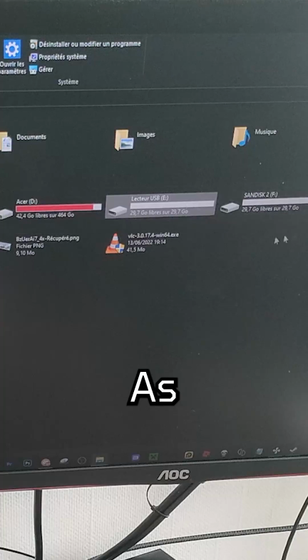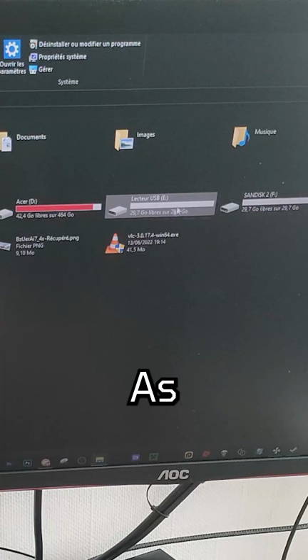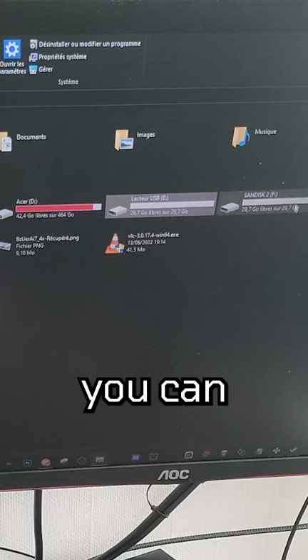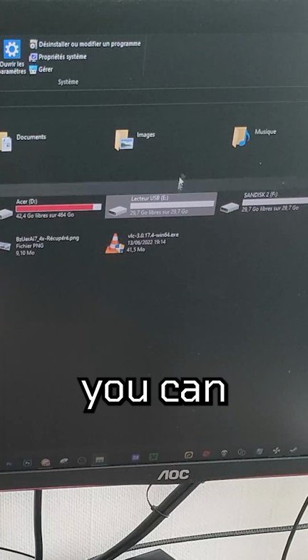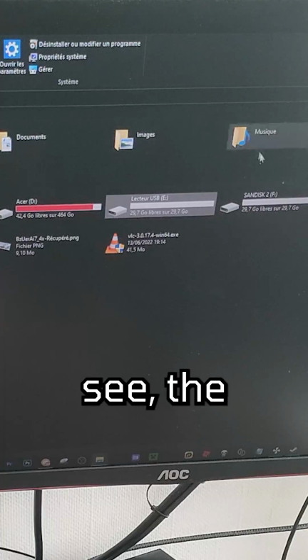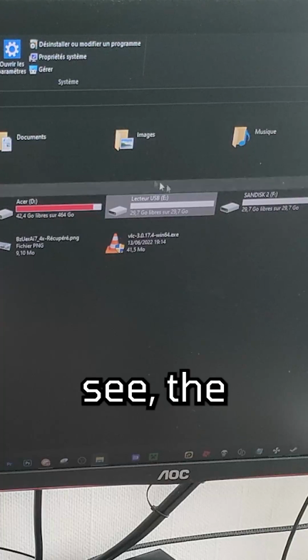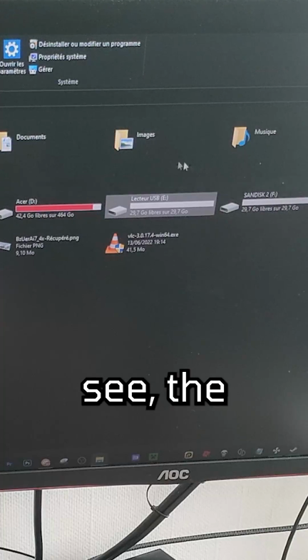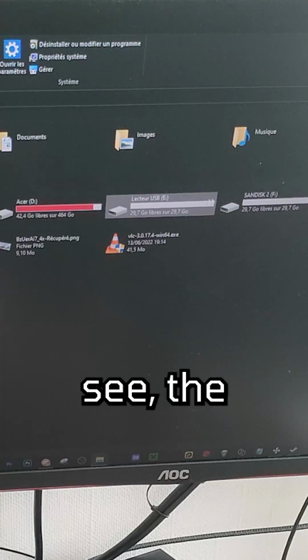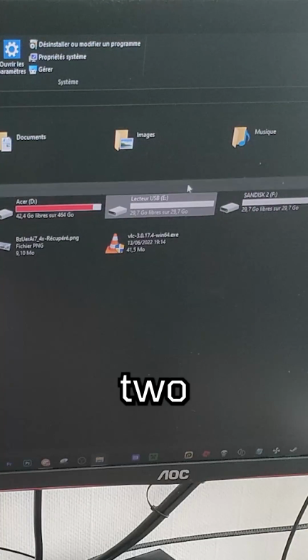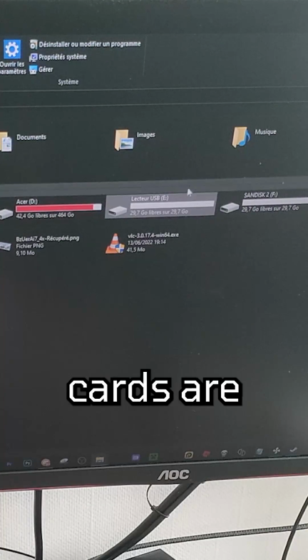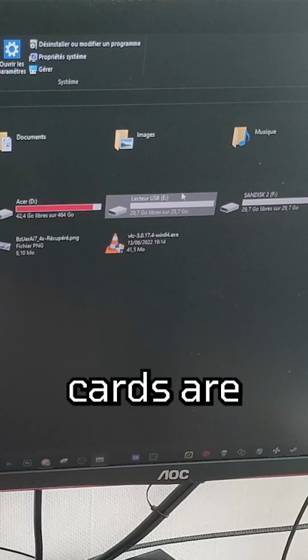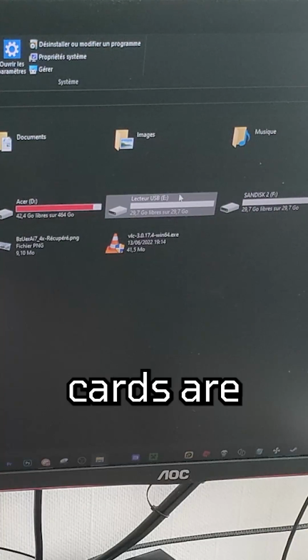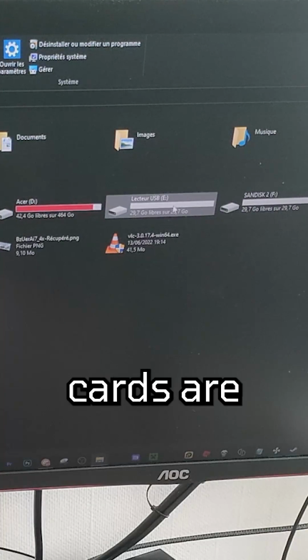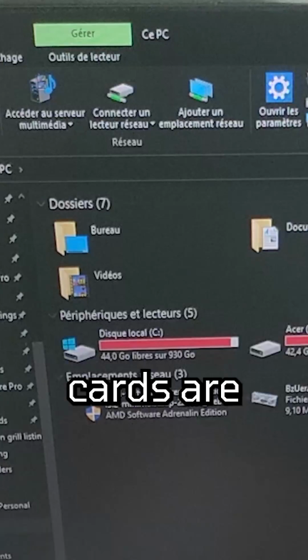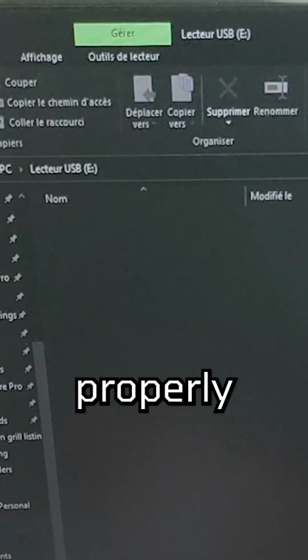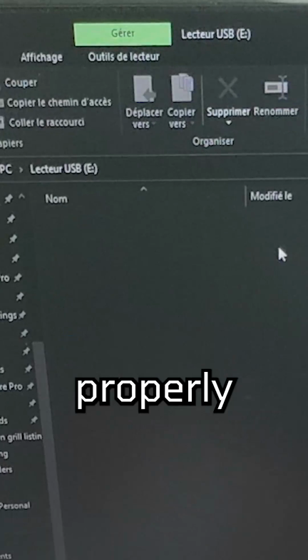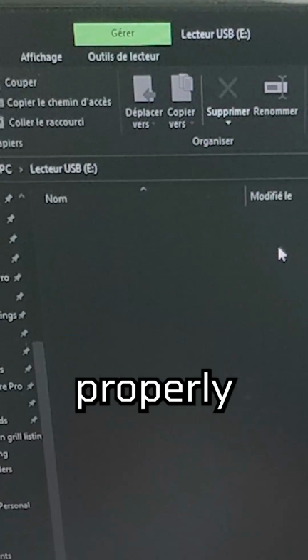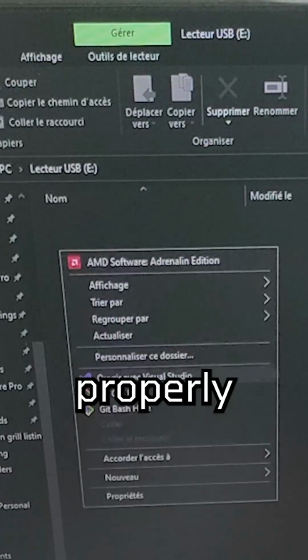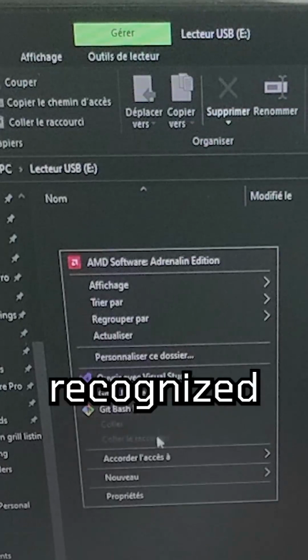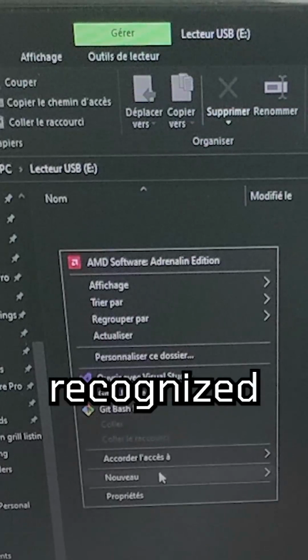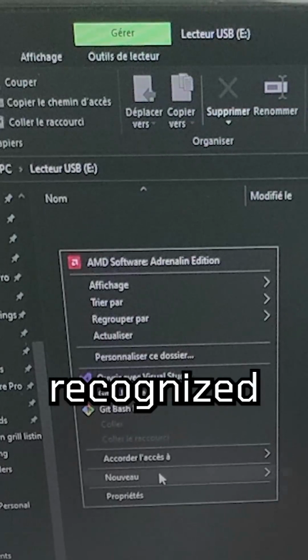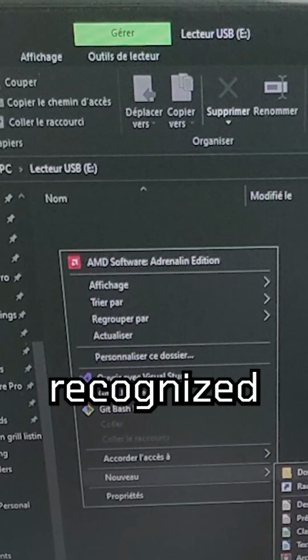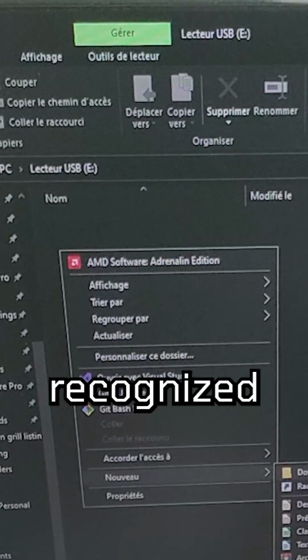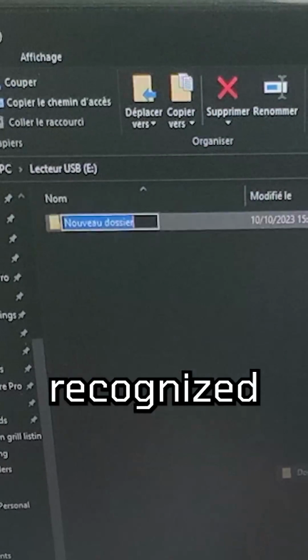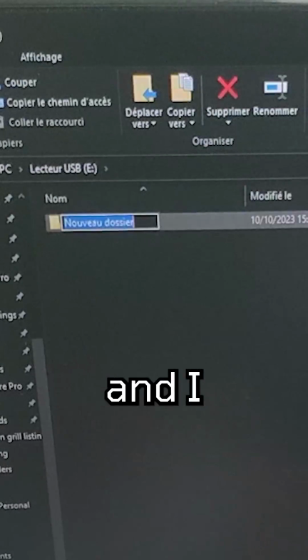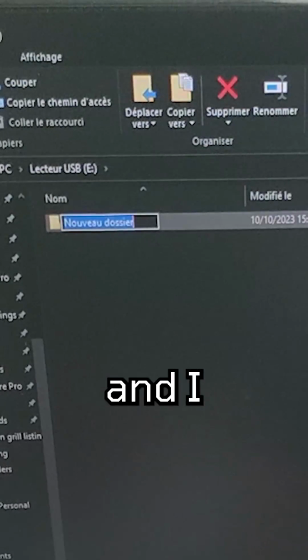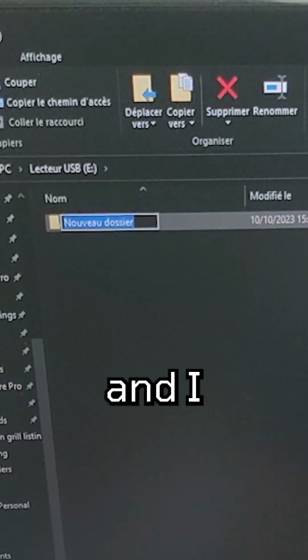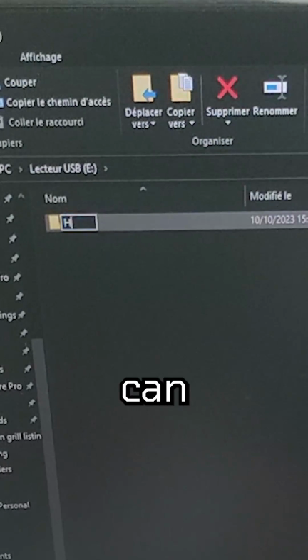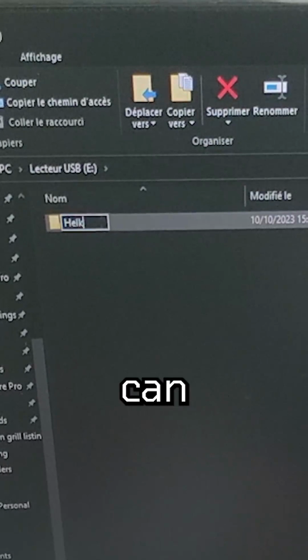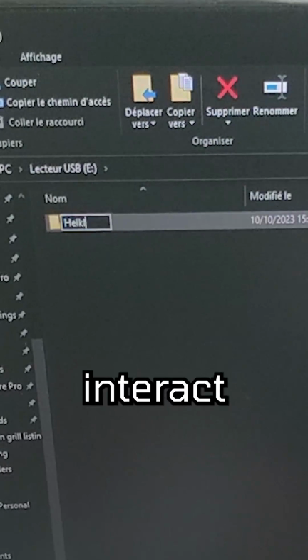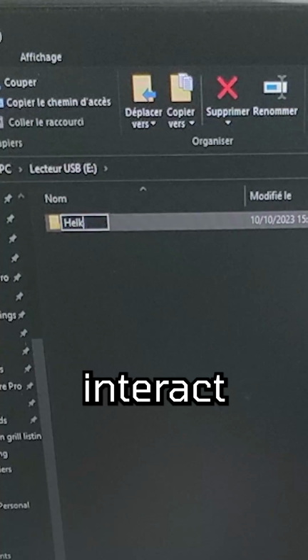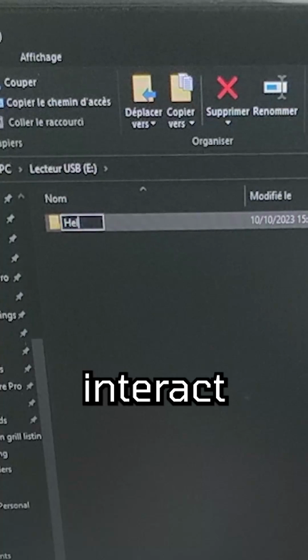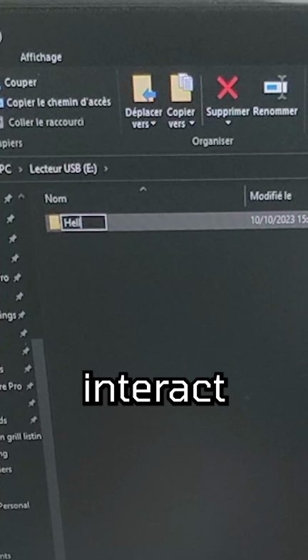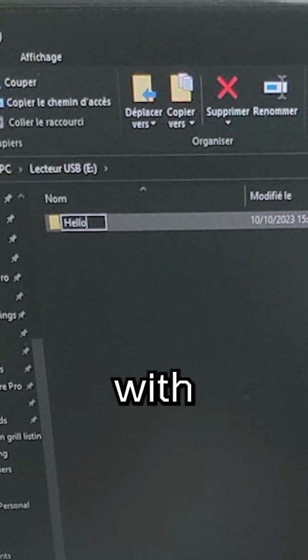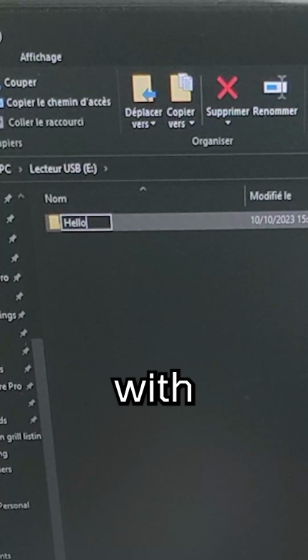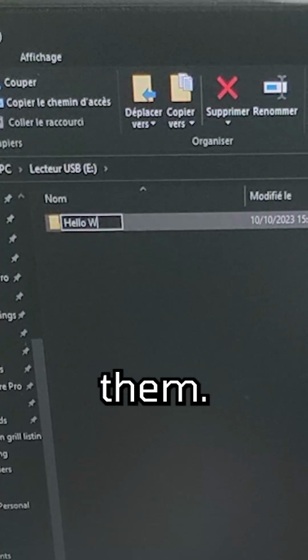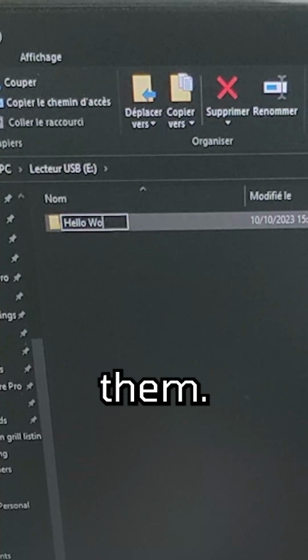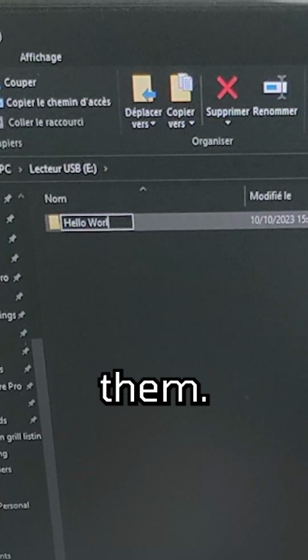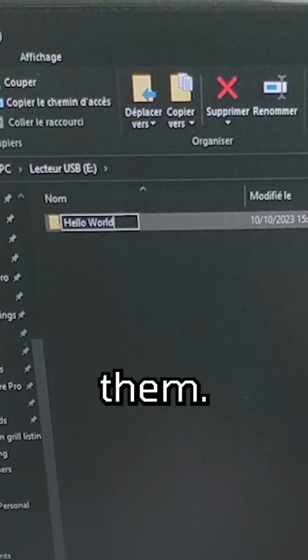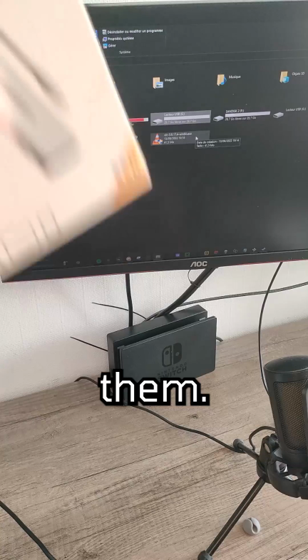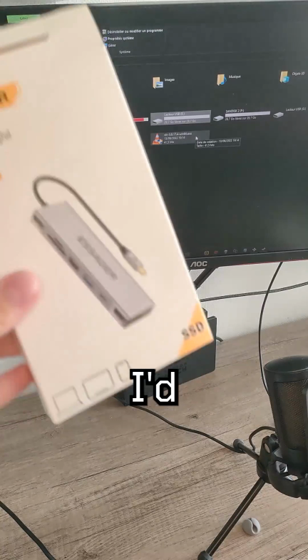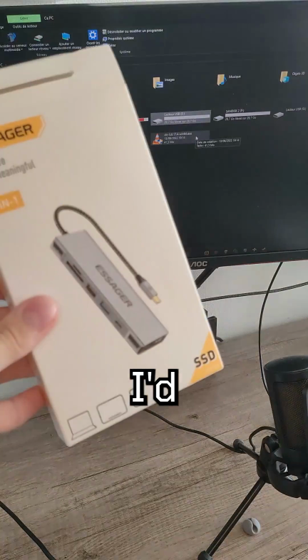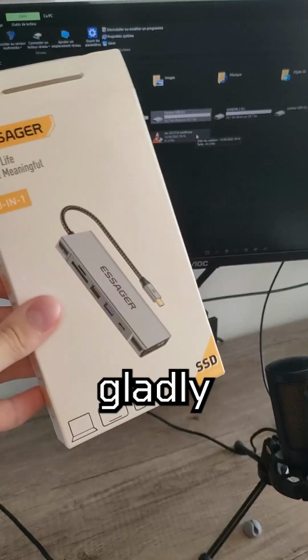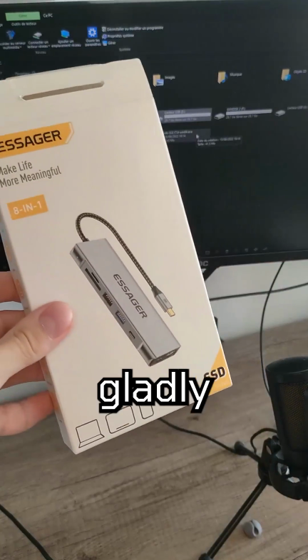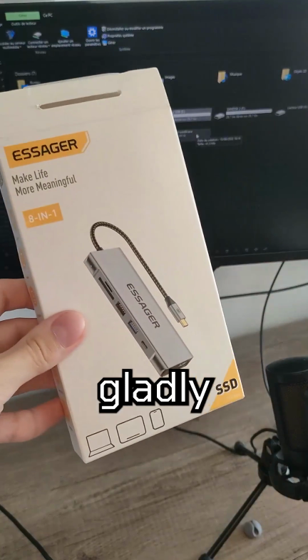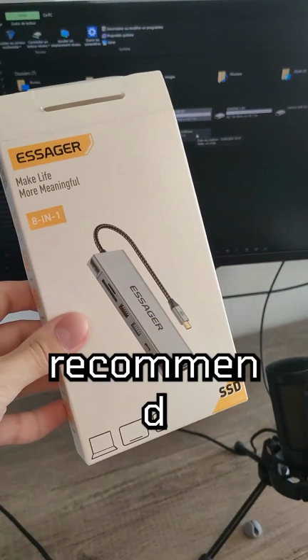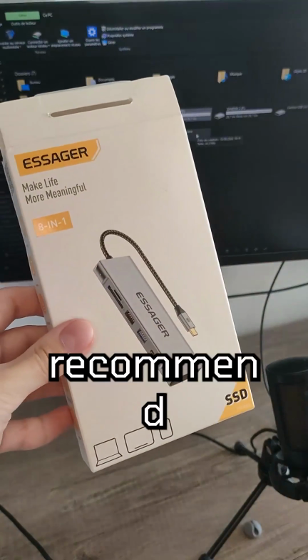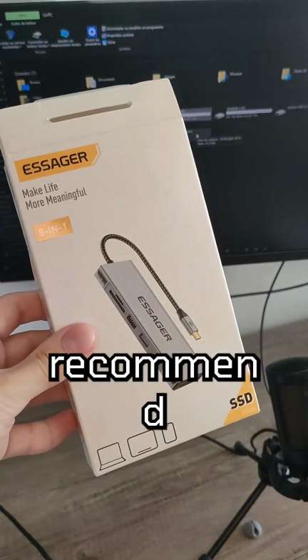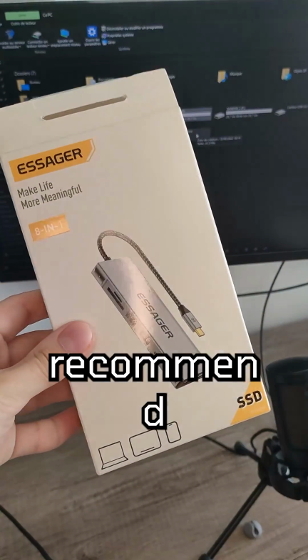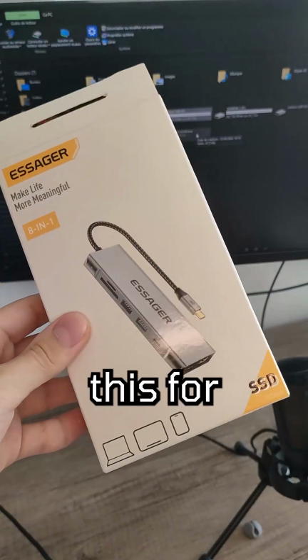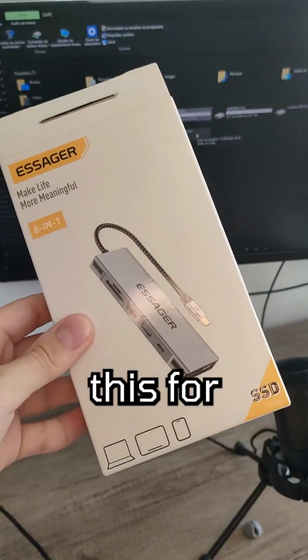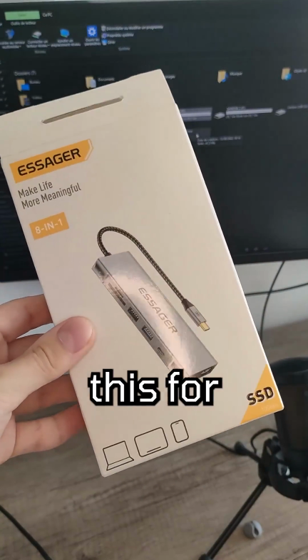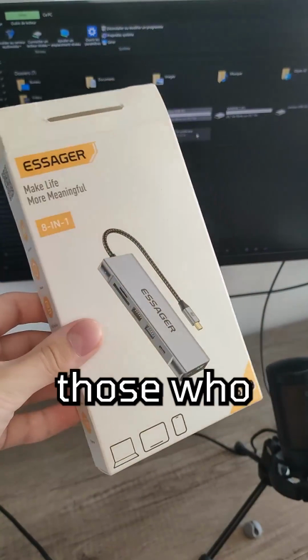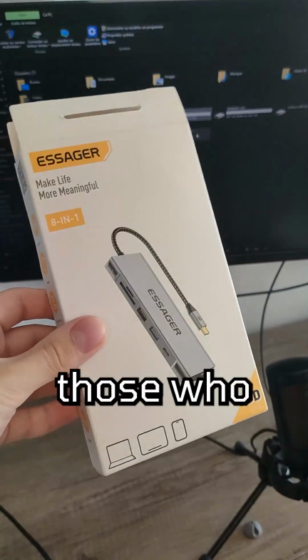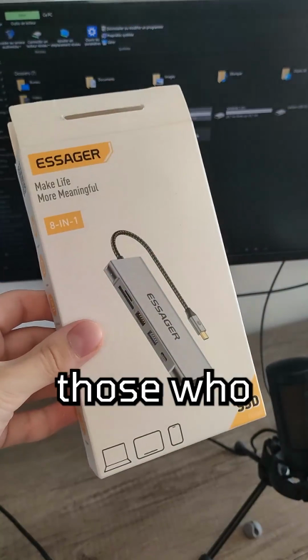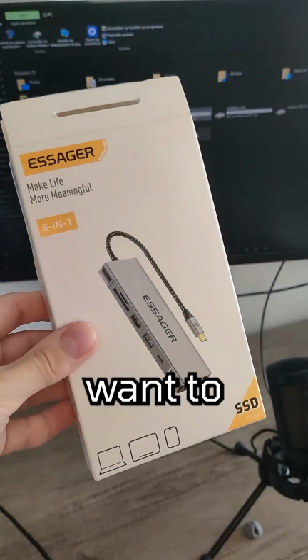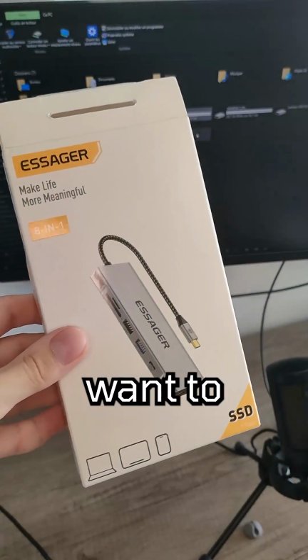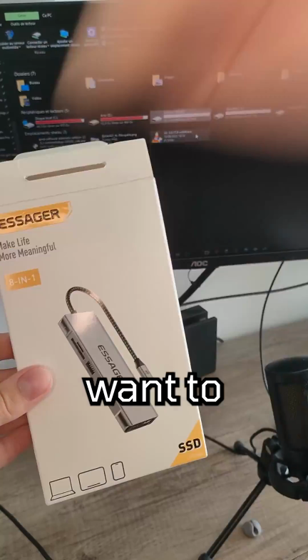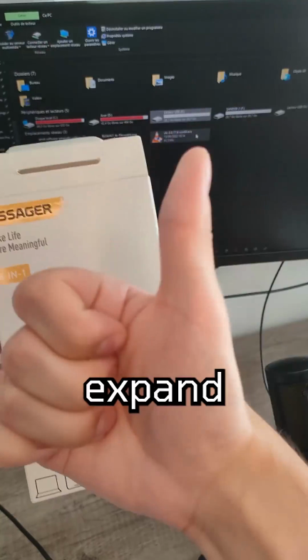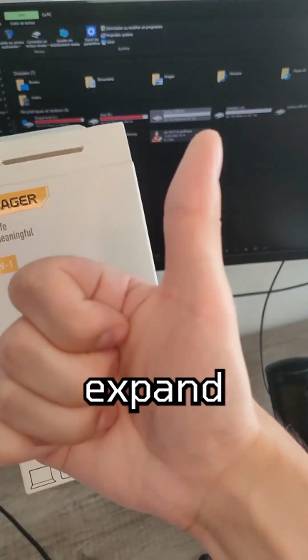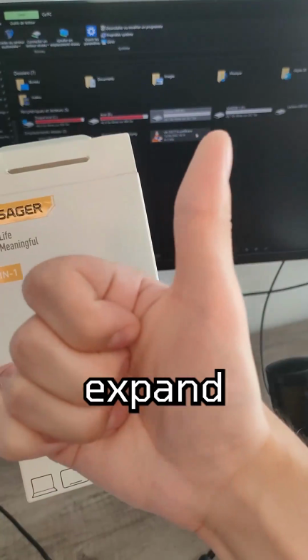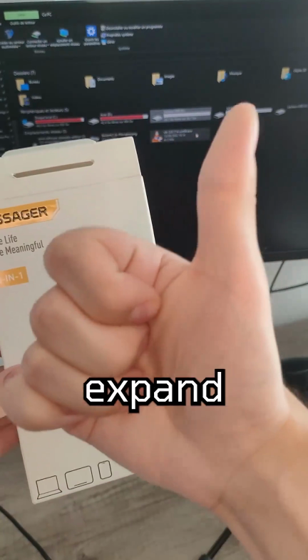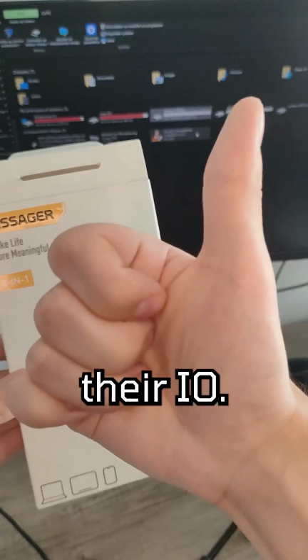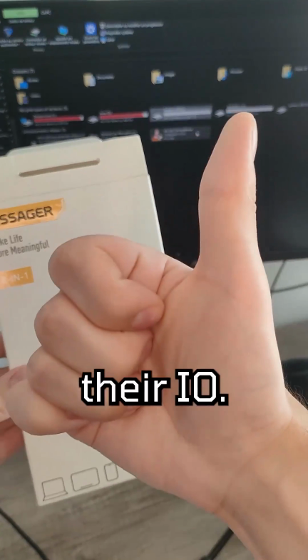As you can see, the two cards are properly recognized and I can interact with them. I'd gladly recommend this for those who want to expand their I/O.